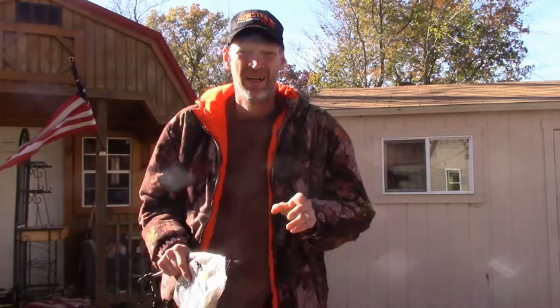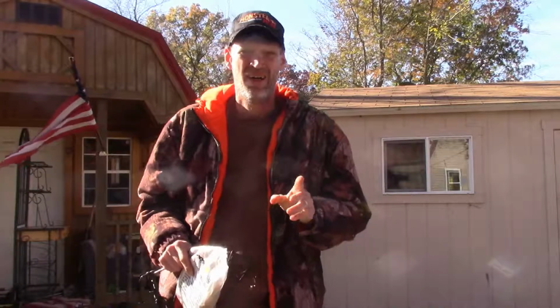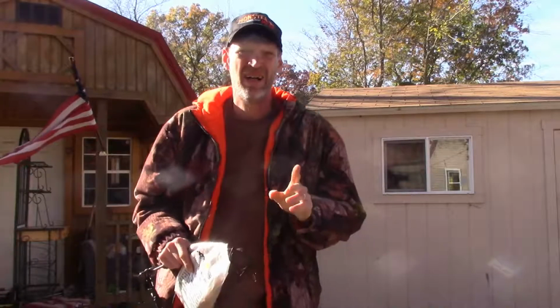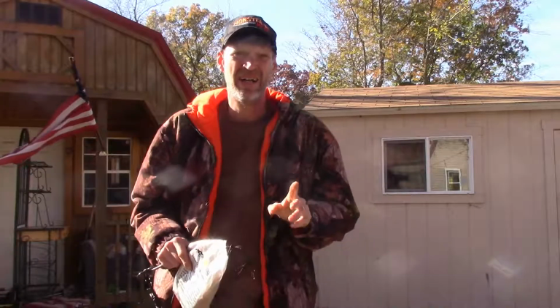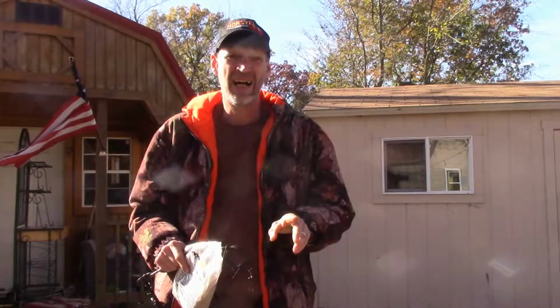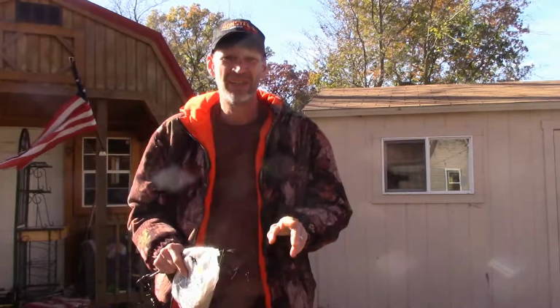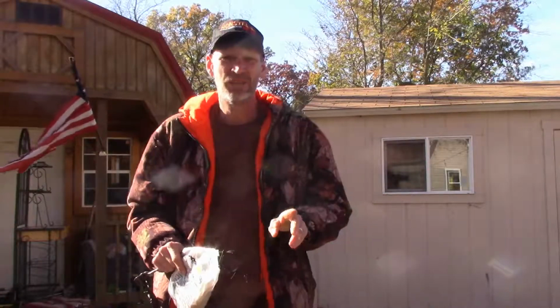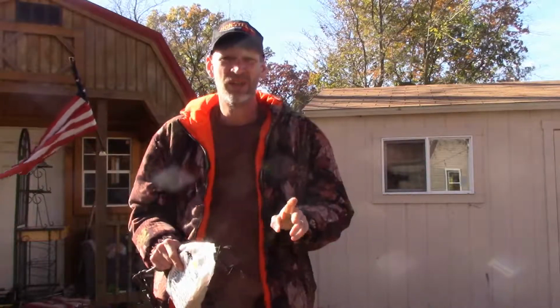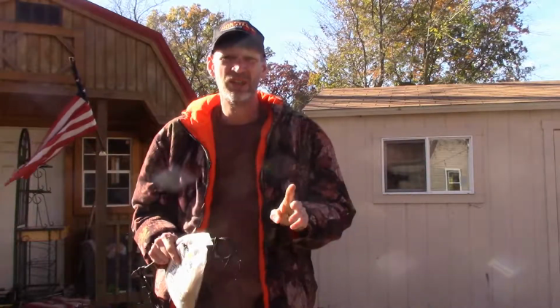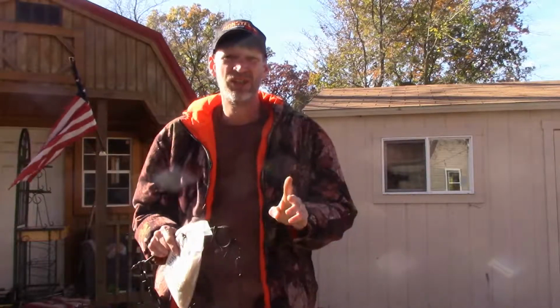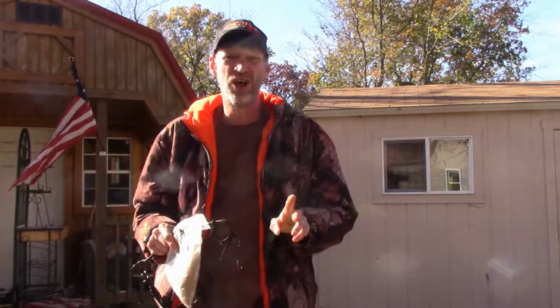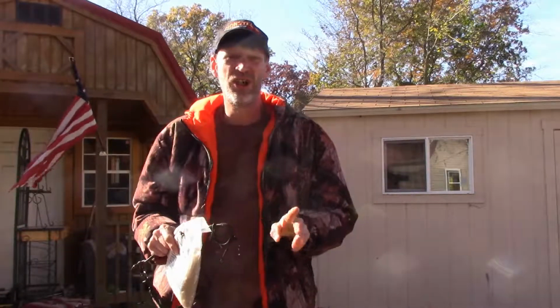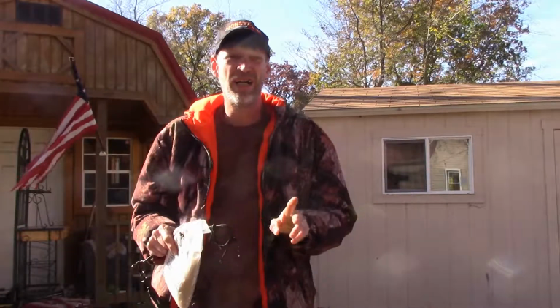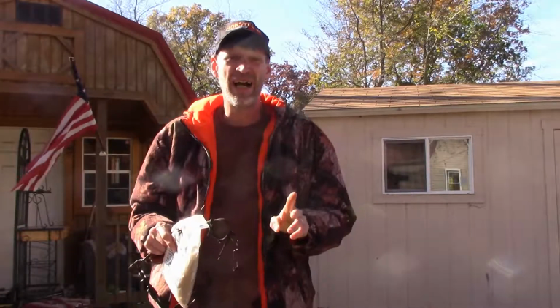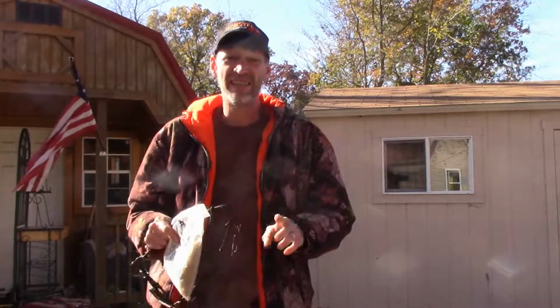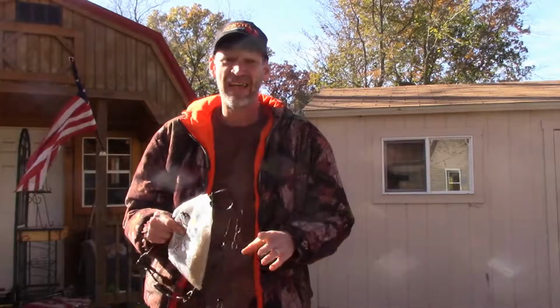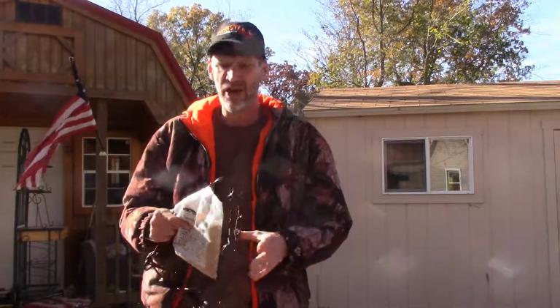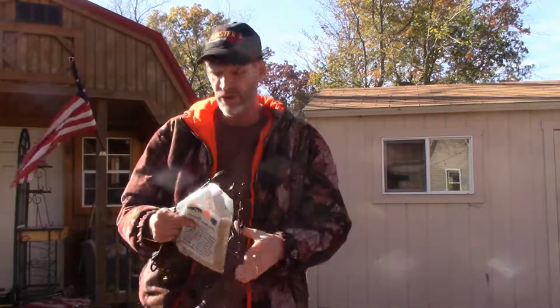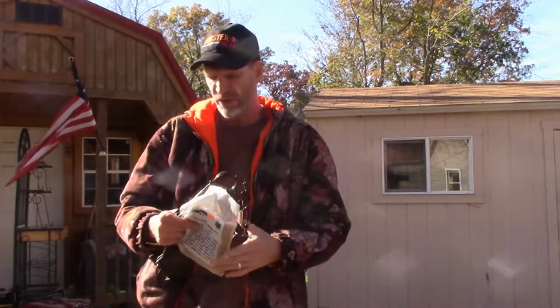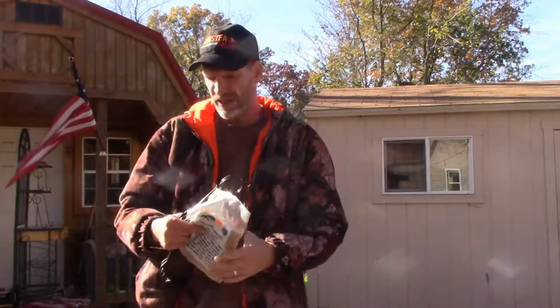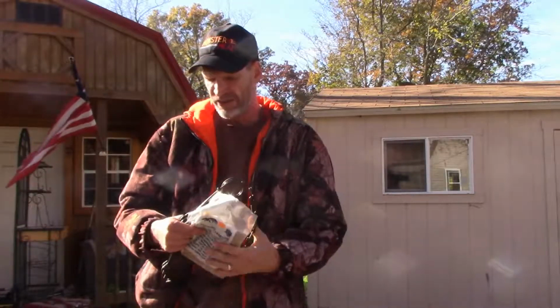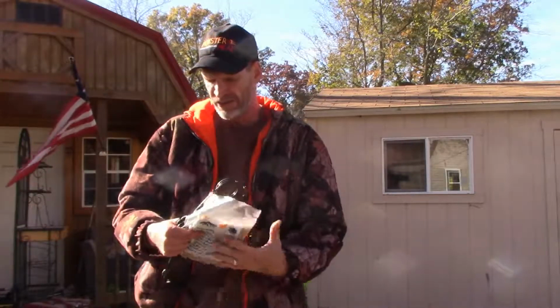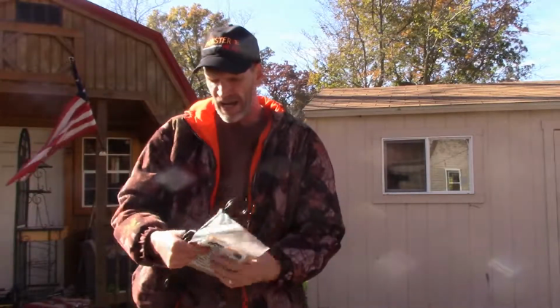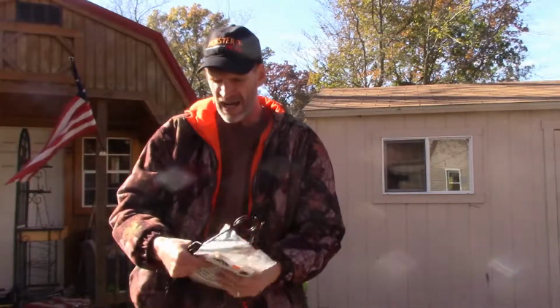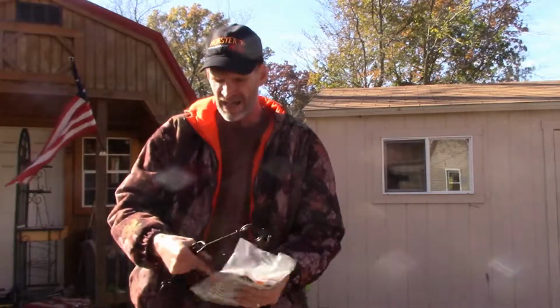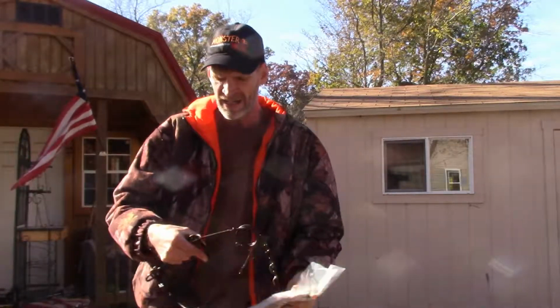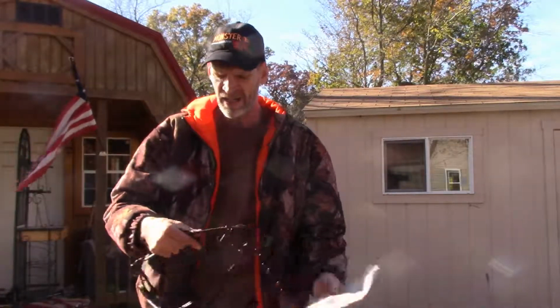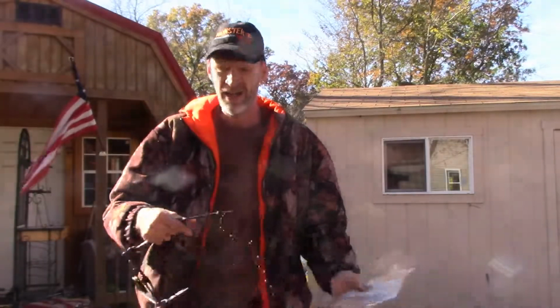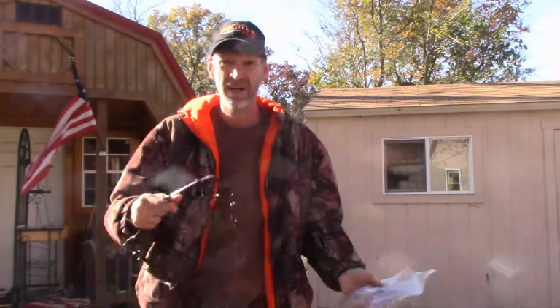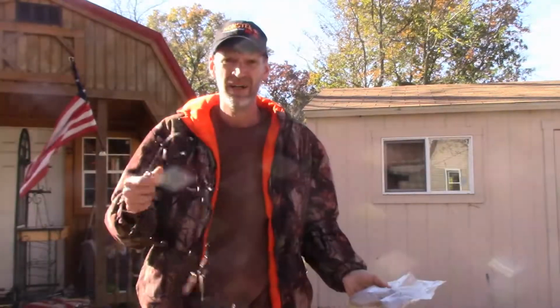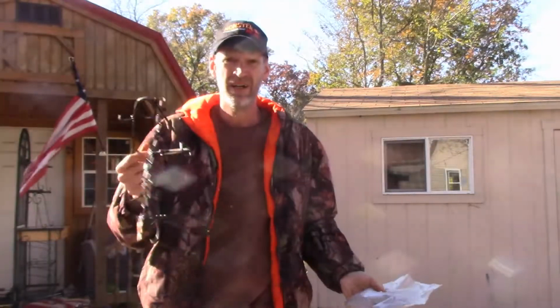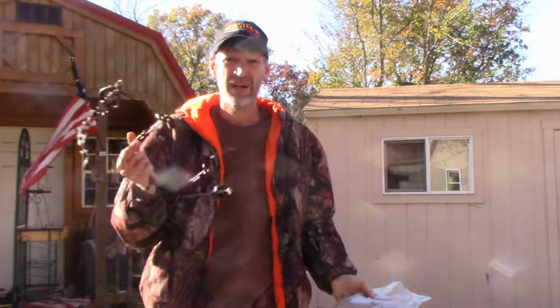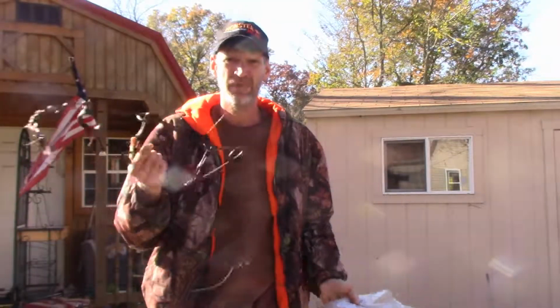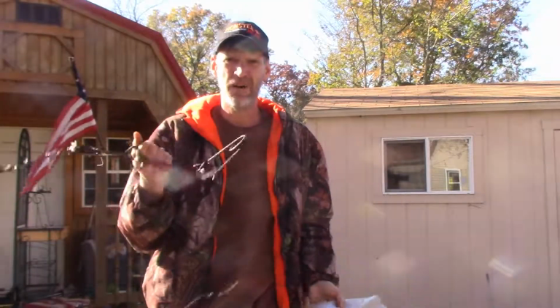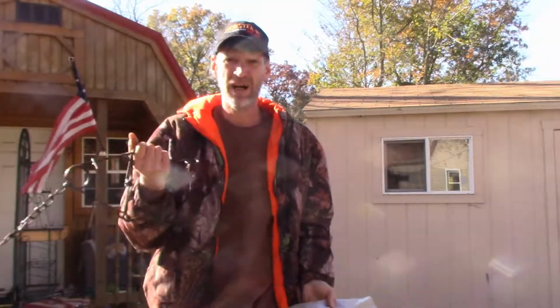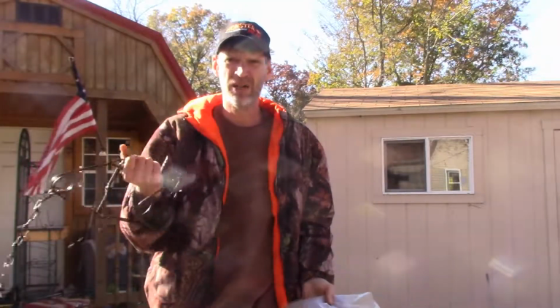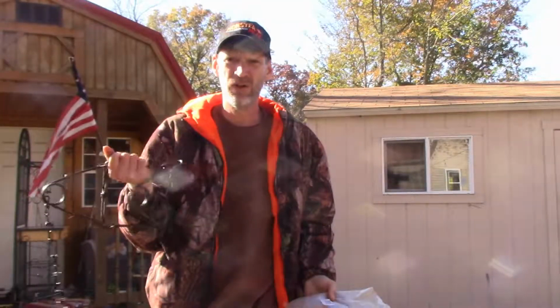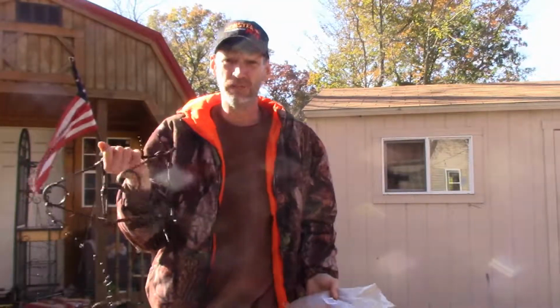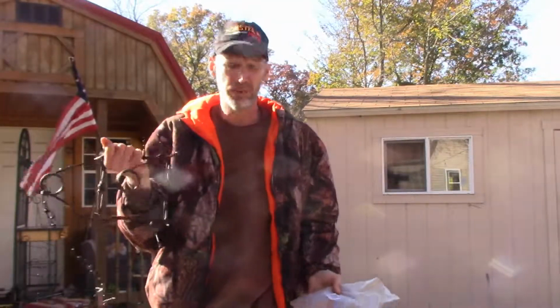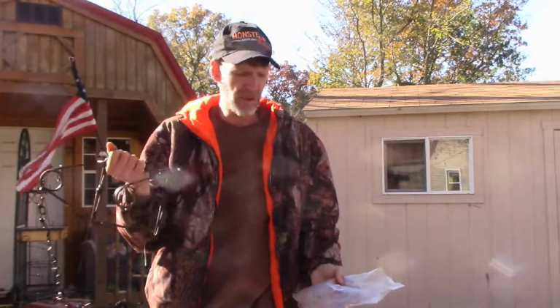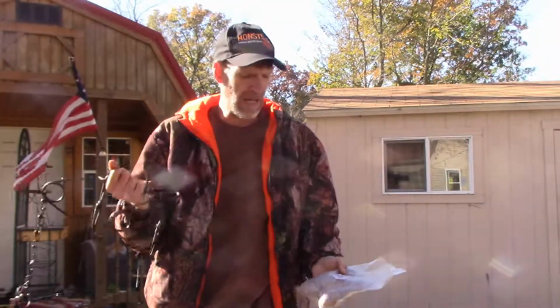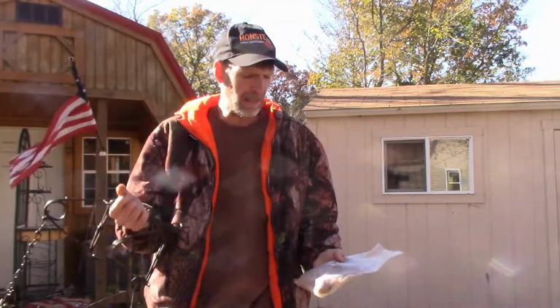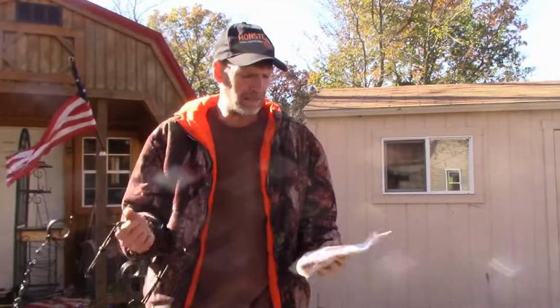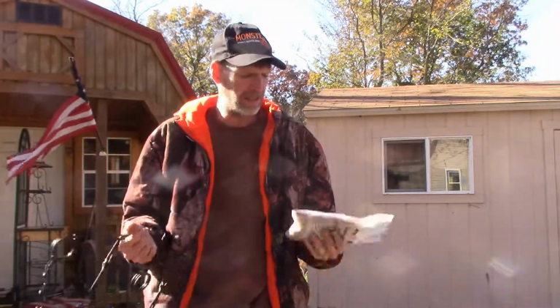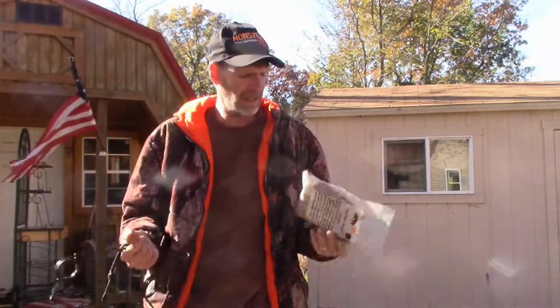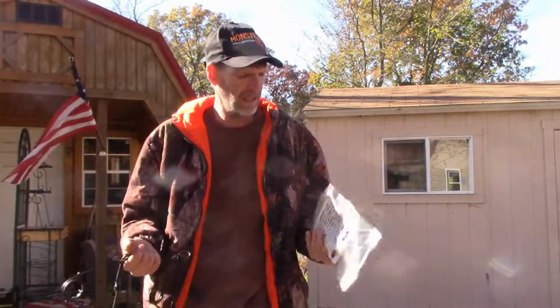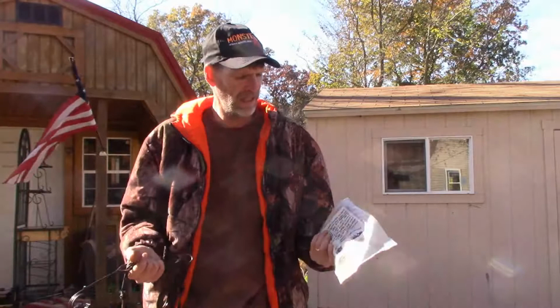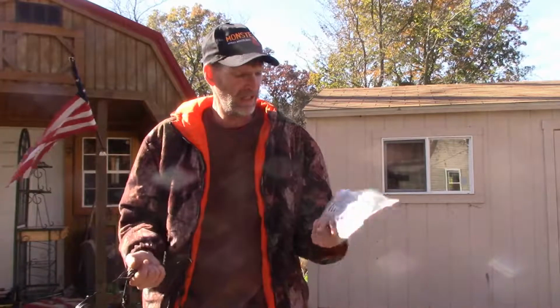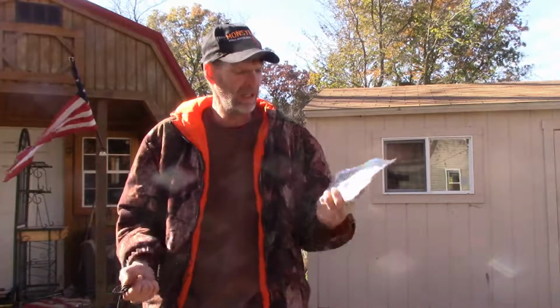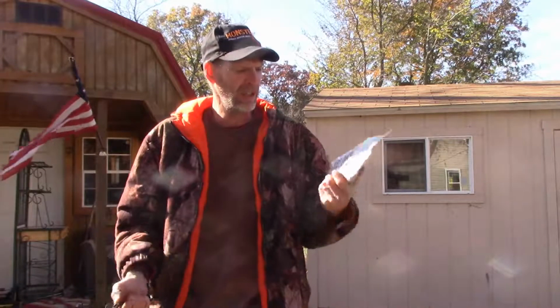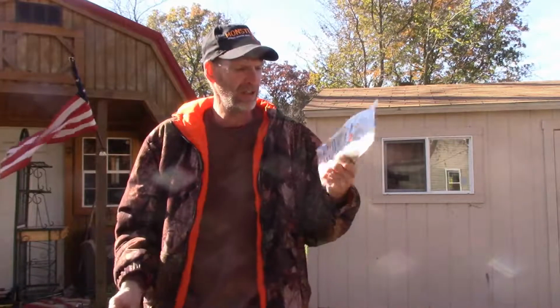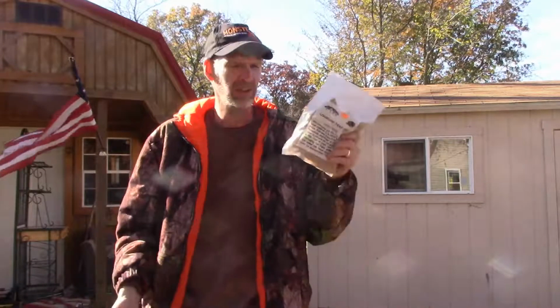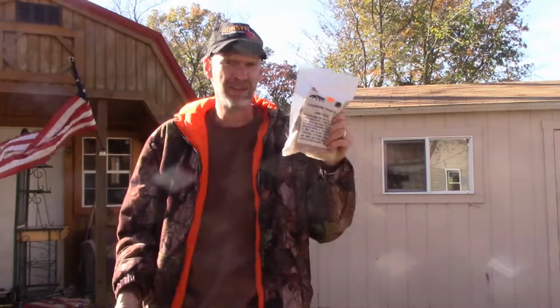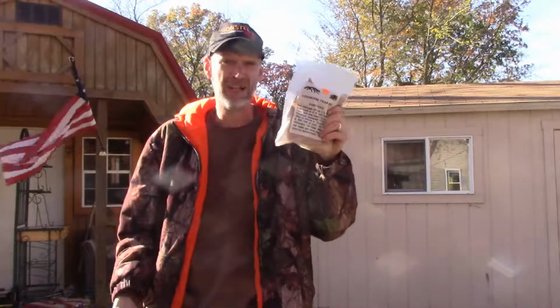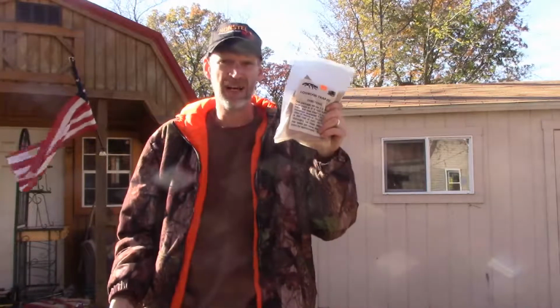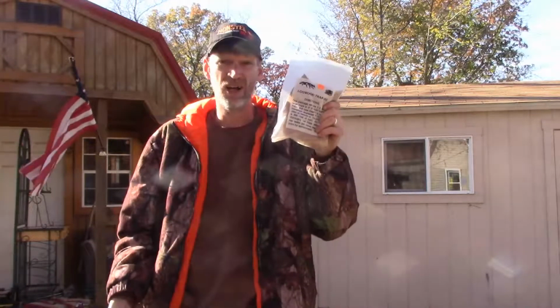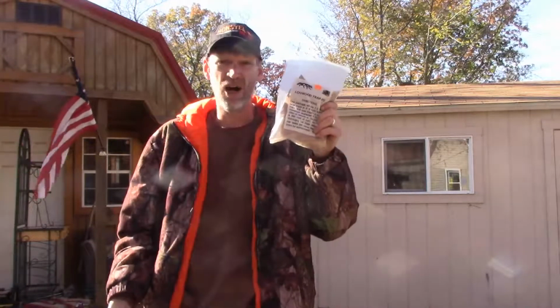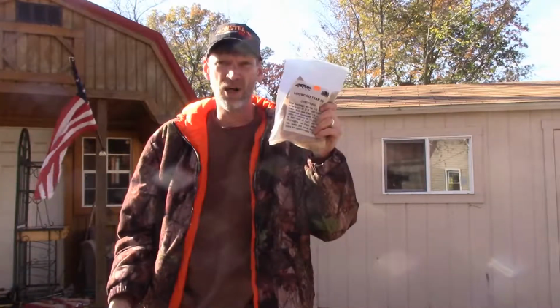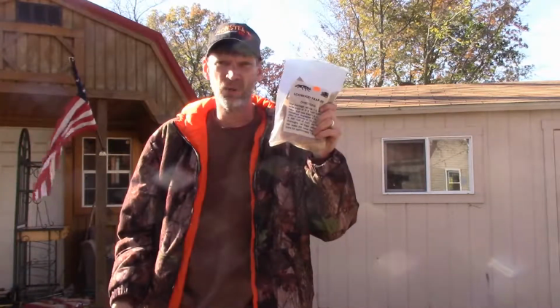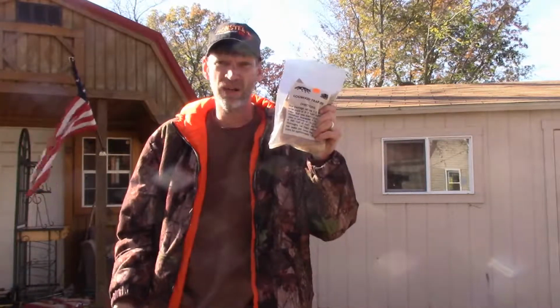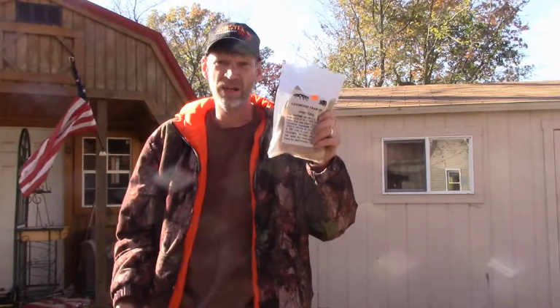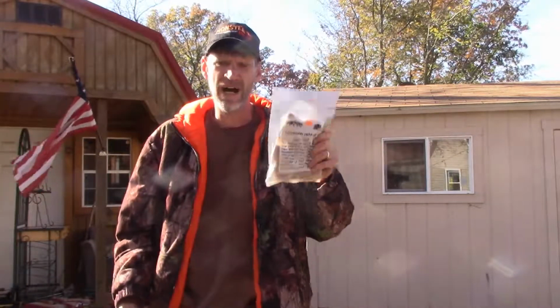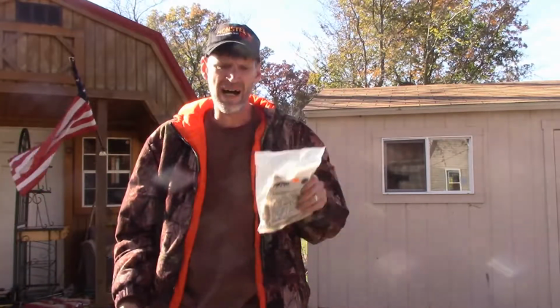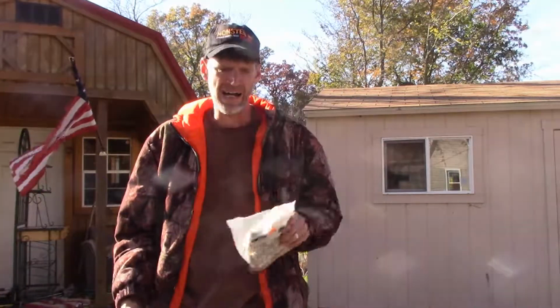Alright guys, I'm going to show you how to dye body grip traps using a logwood dye.